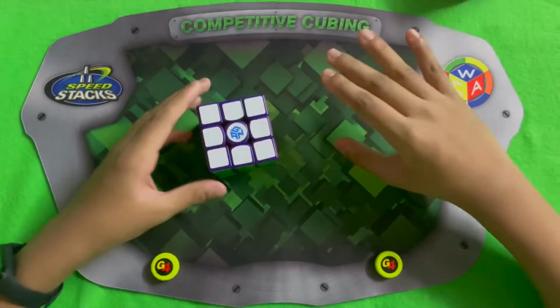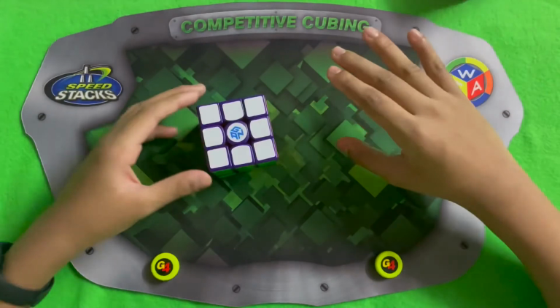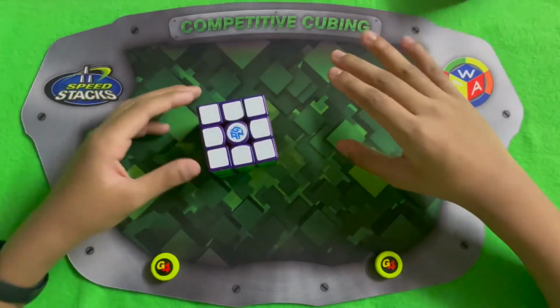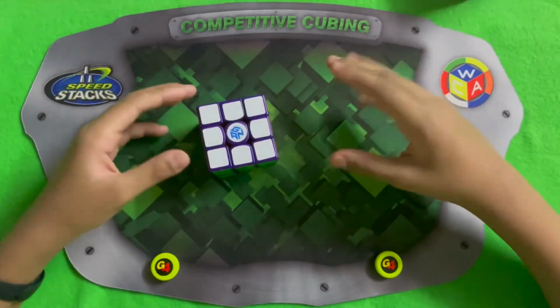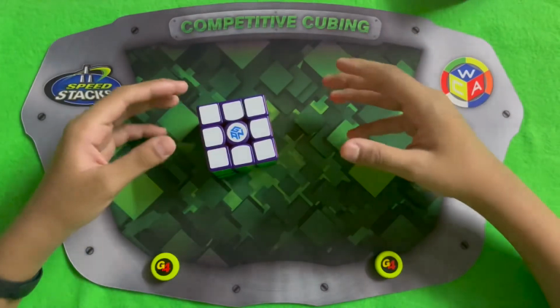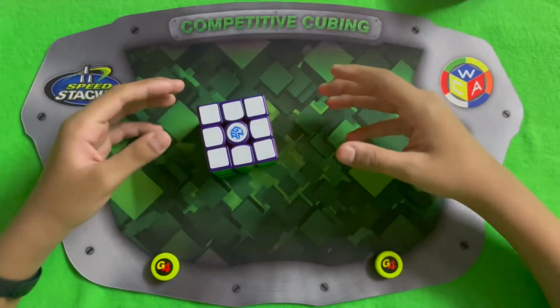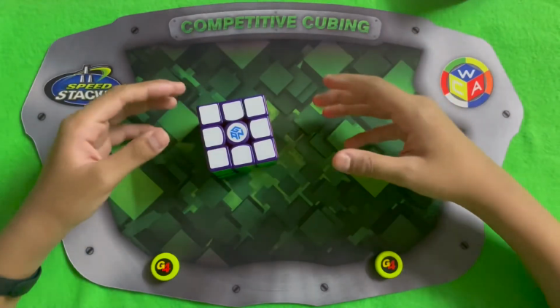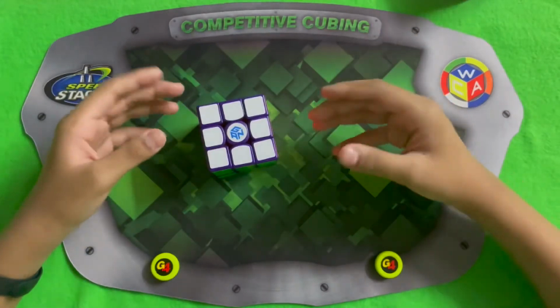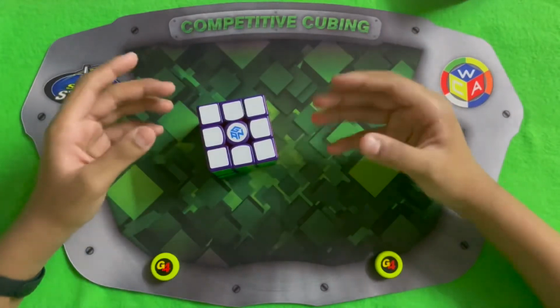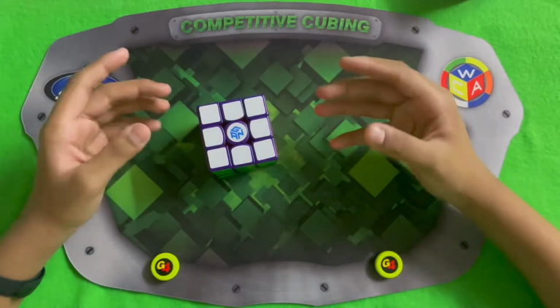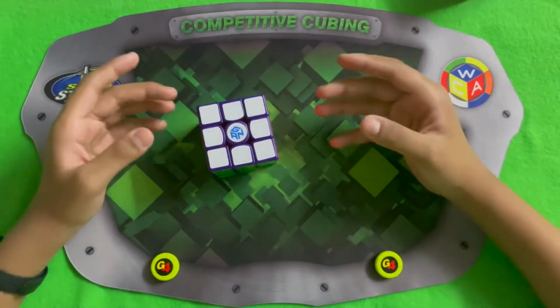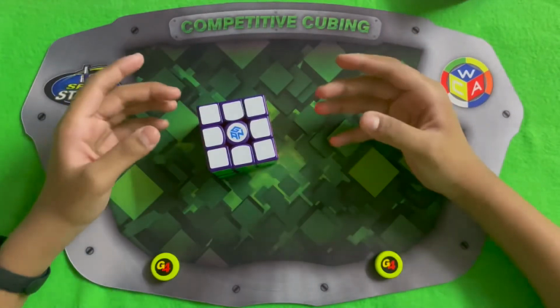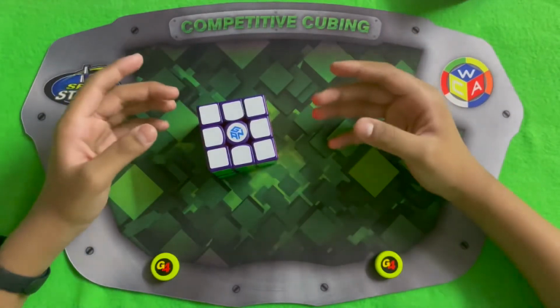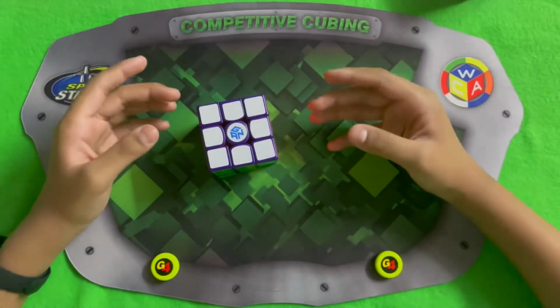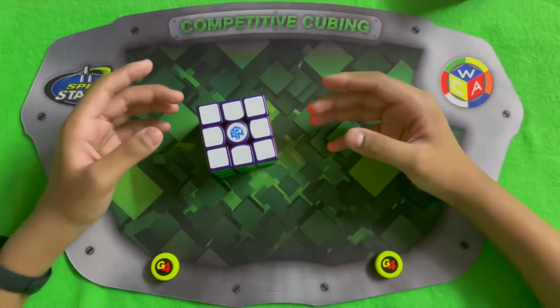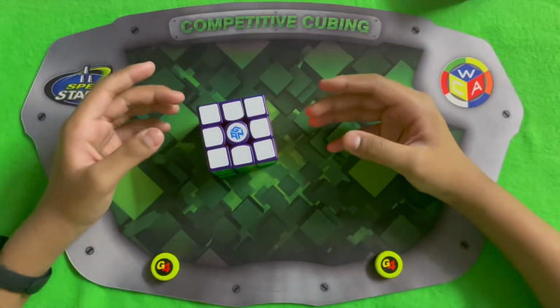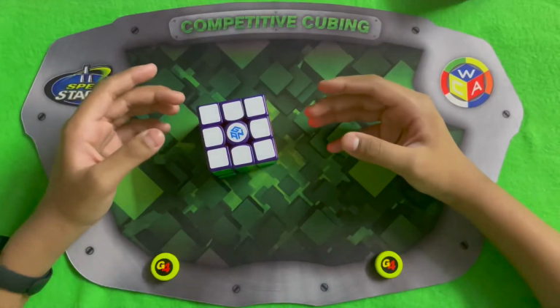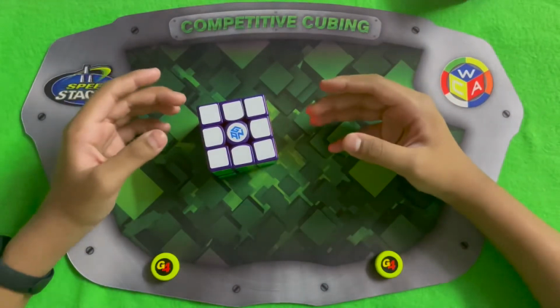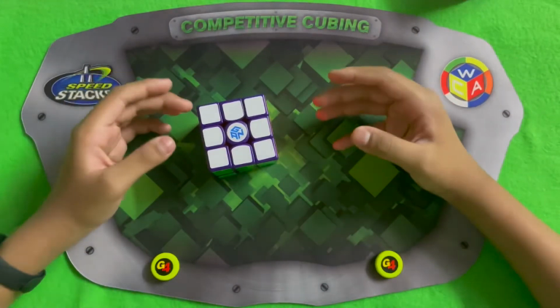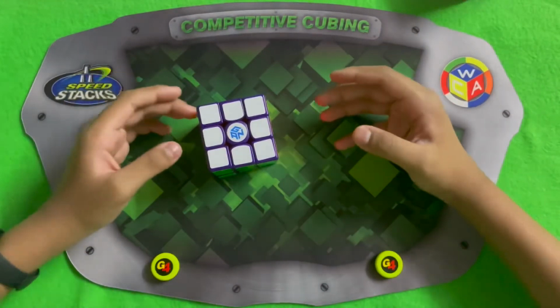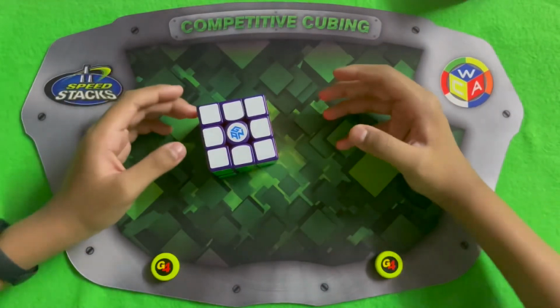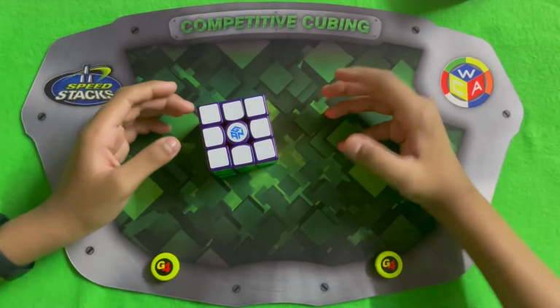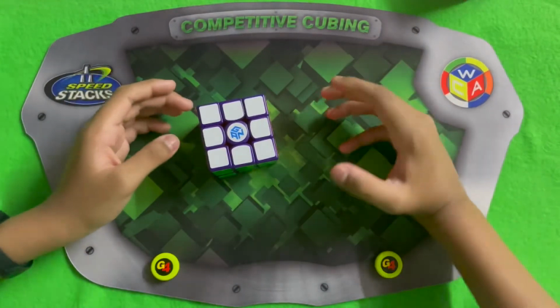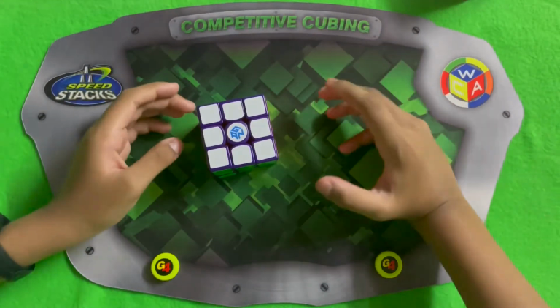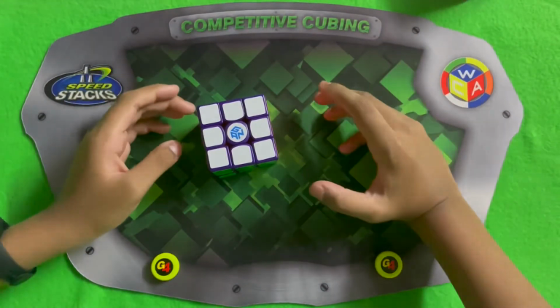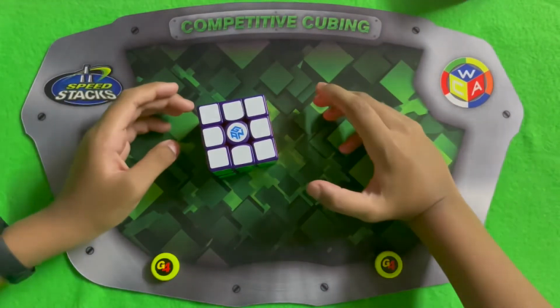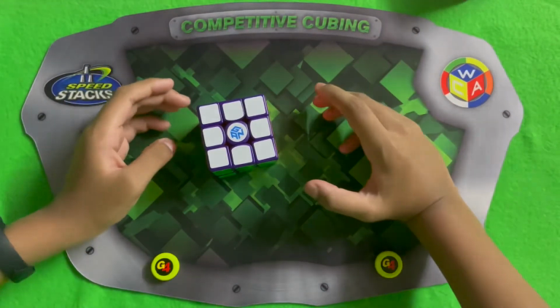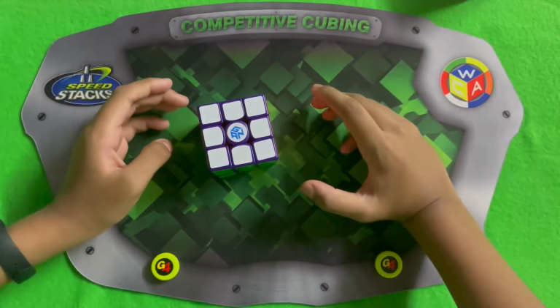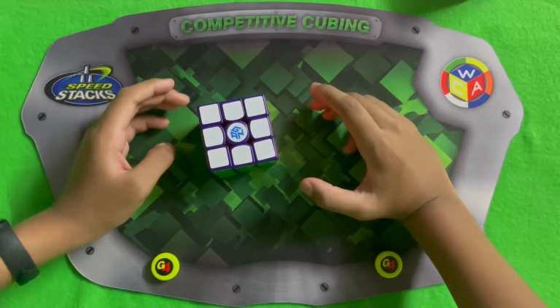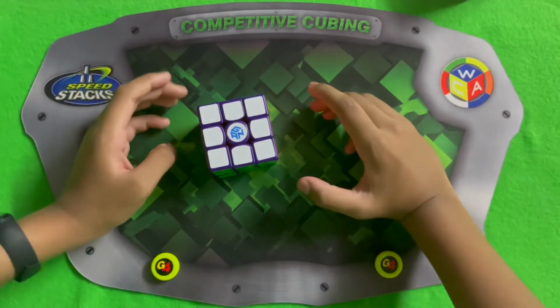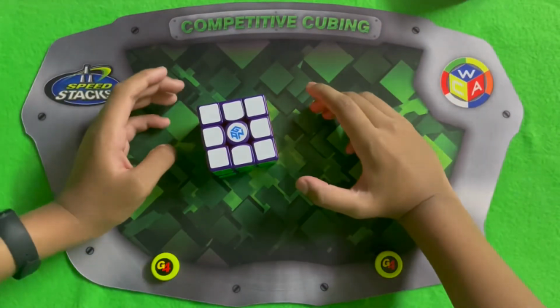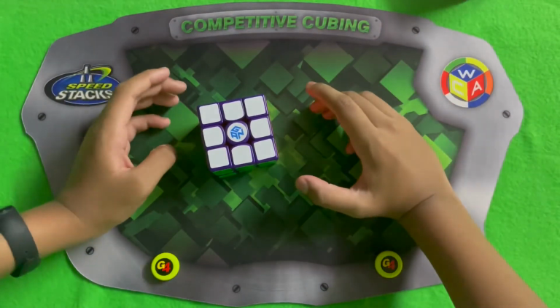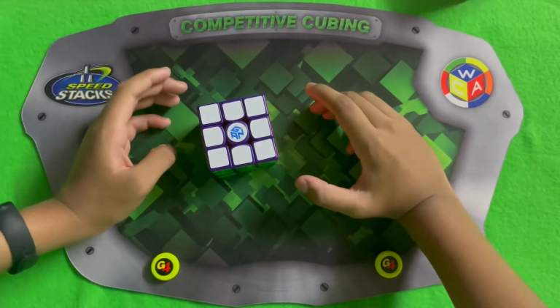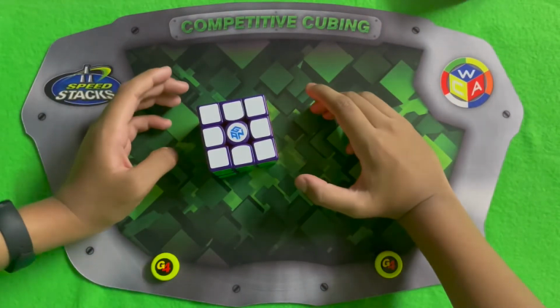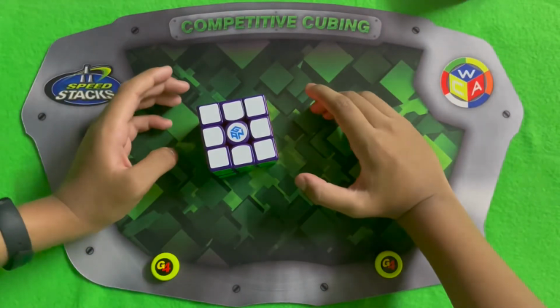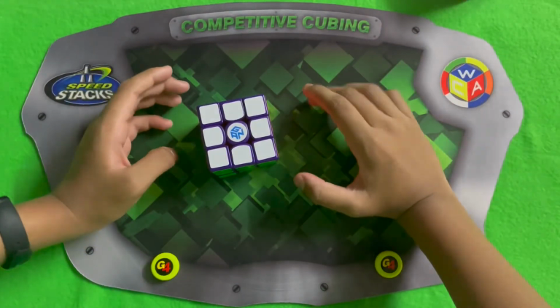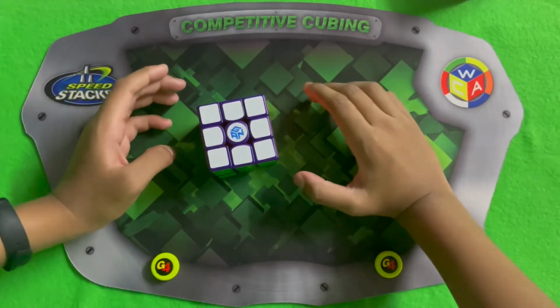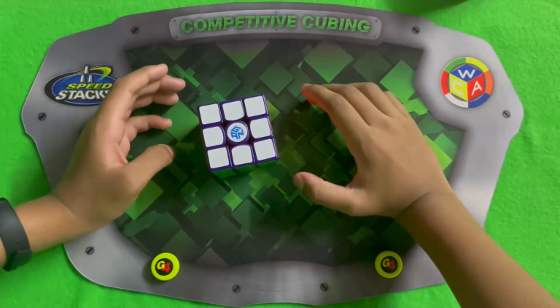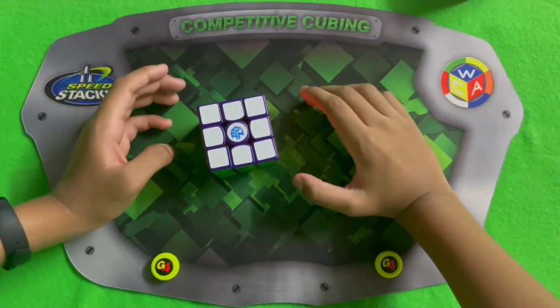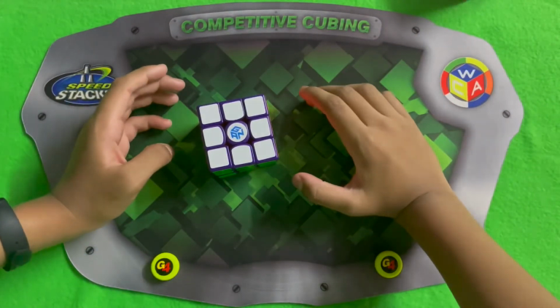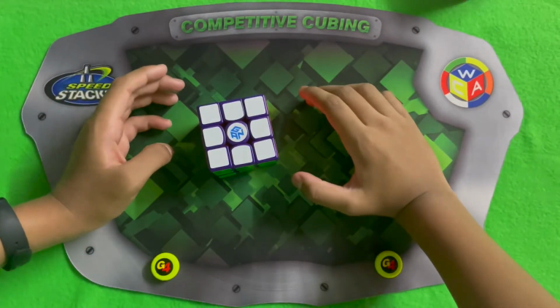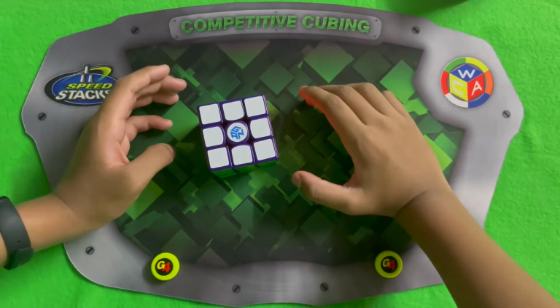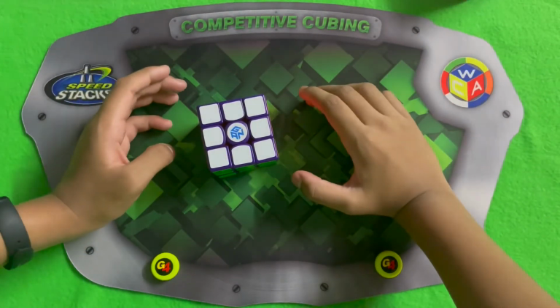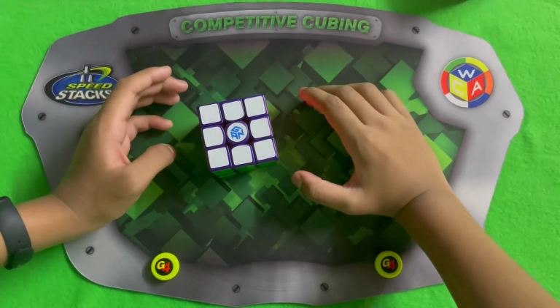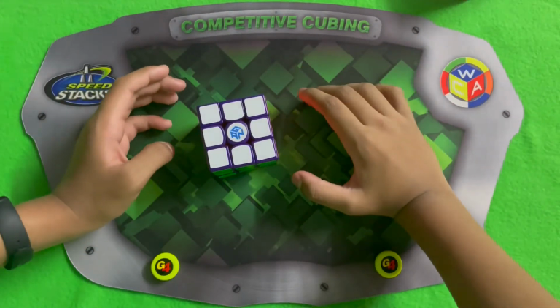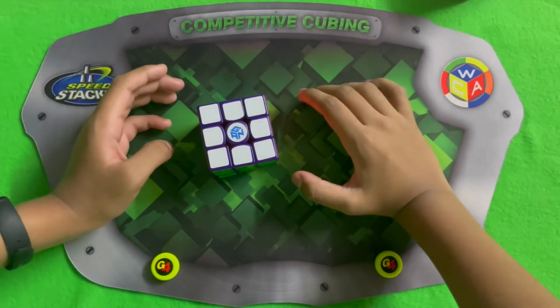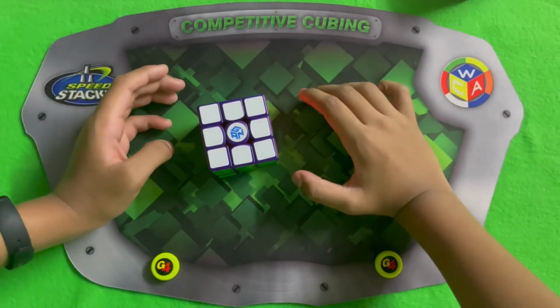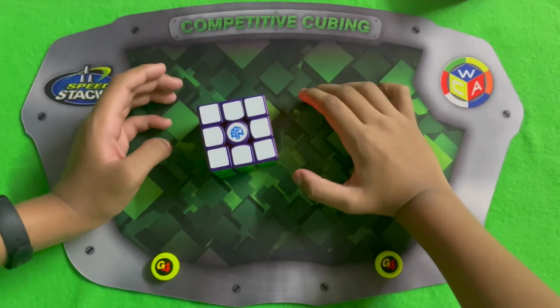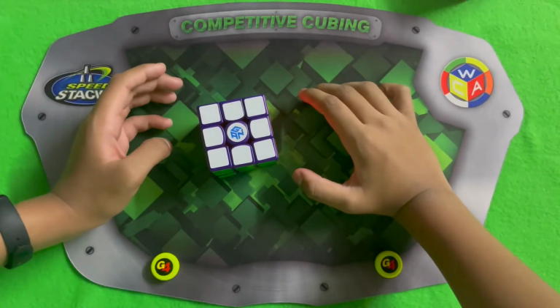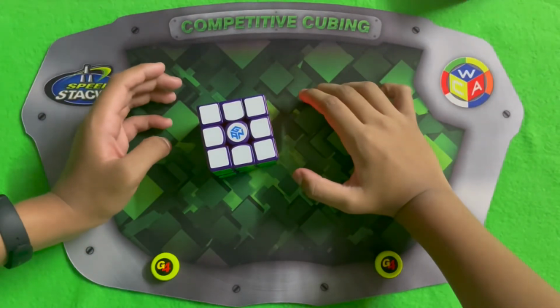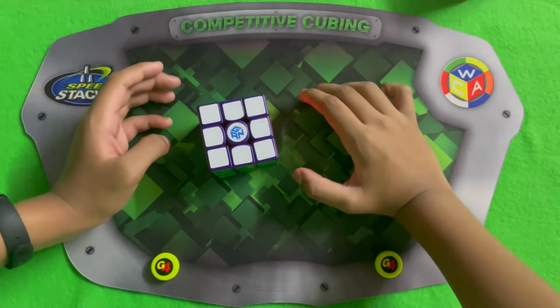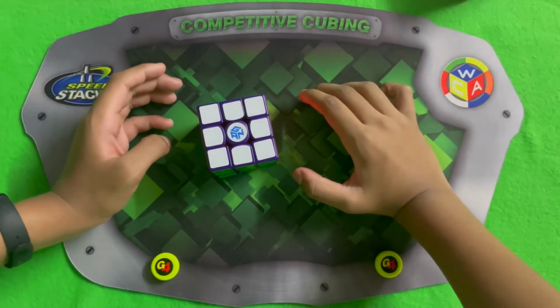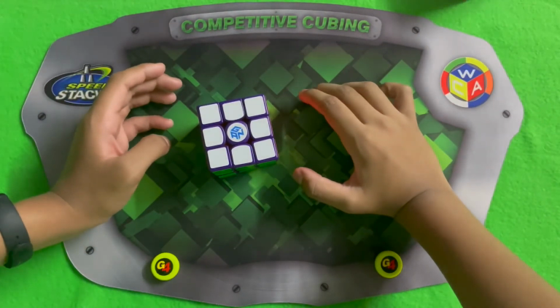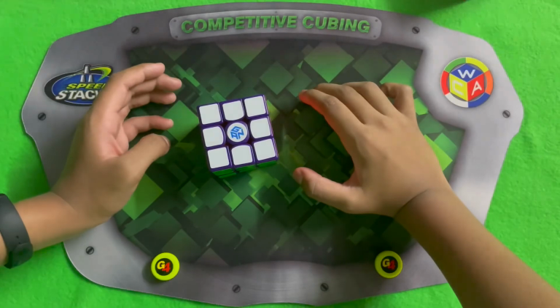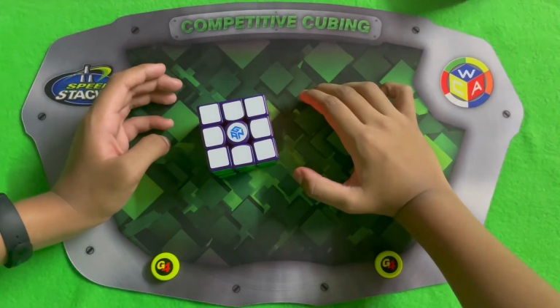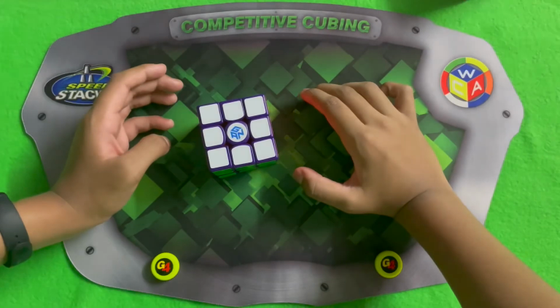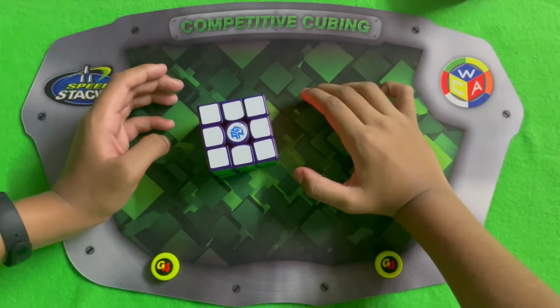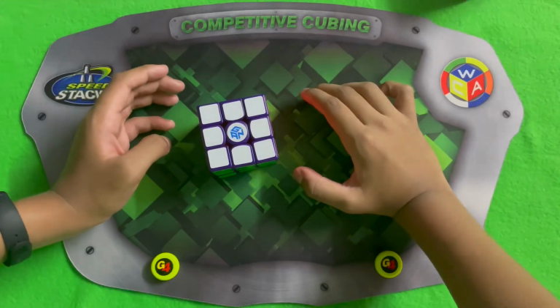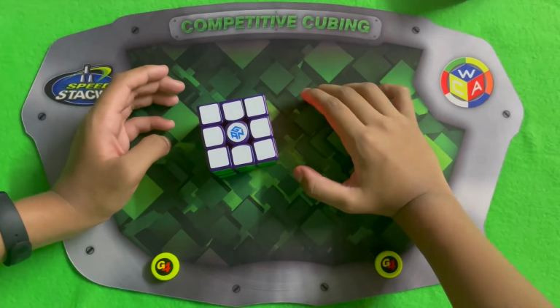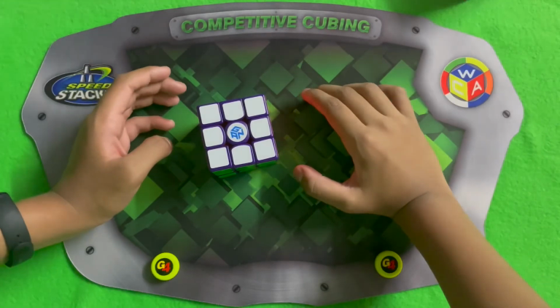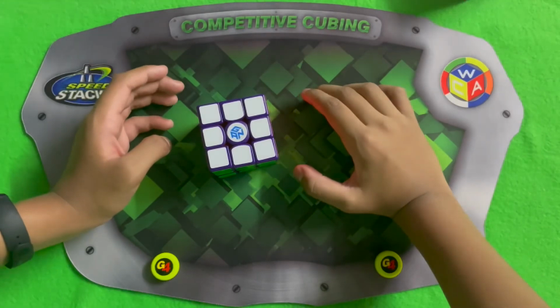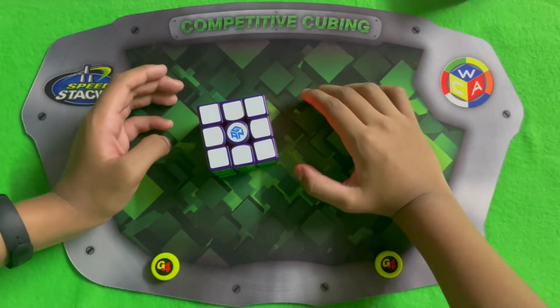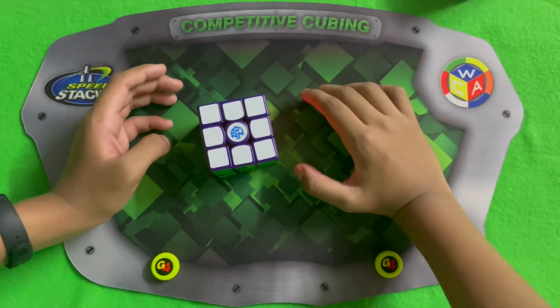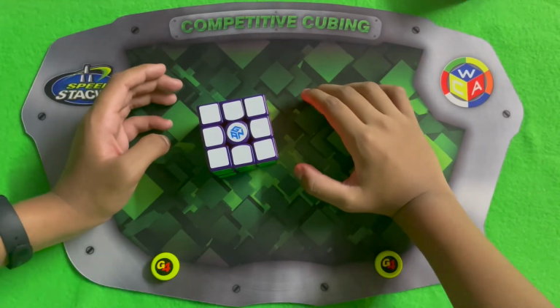If you like my GAN 11M Pro Limited Edition Cube, please like, share, and subscribe to SuperFastCubing. Thank you.